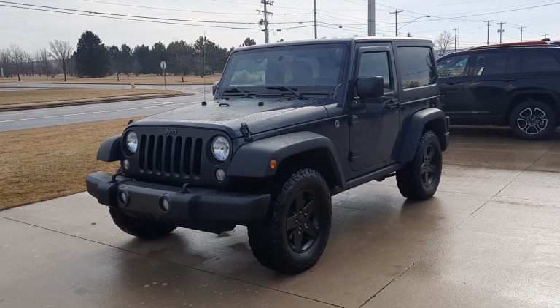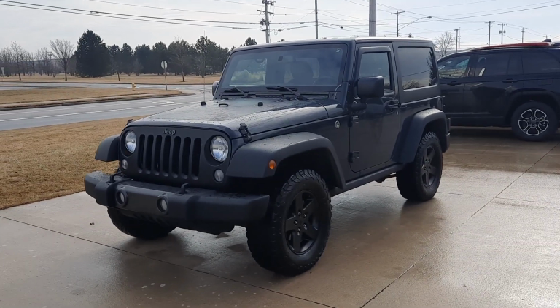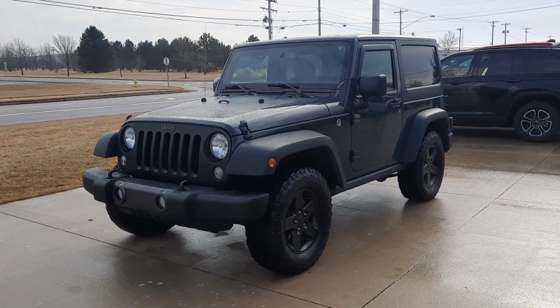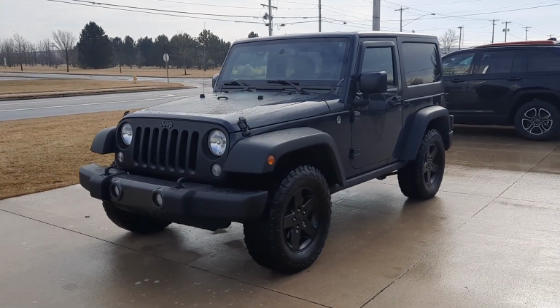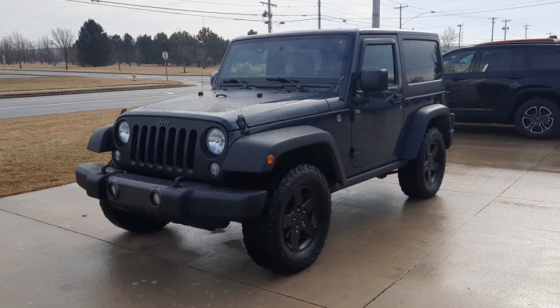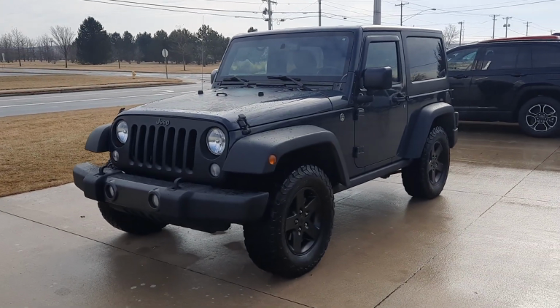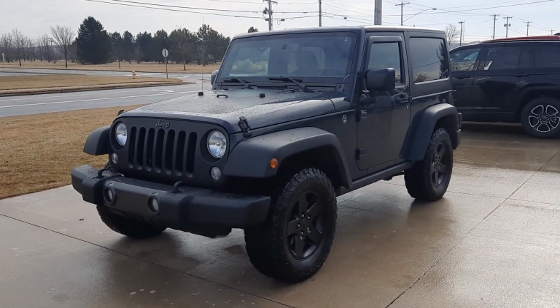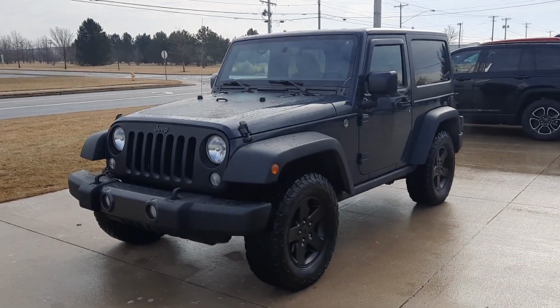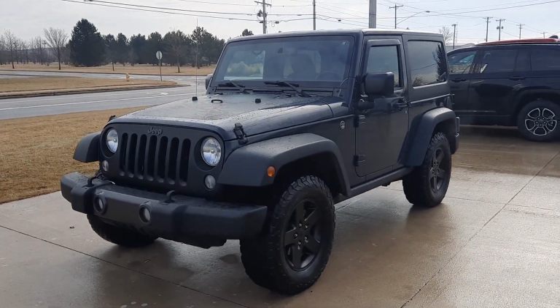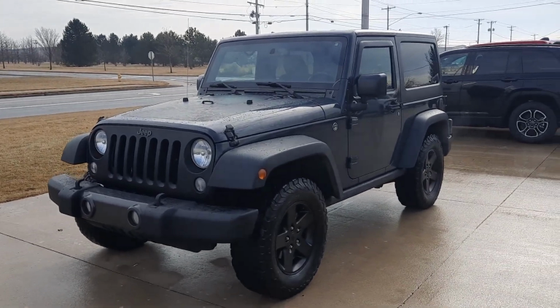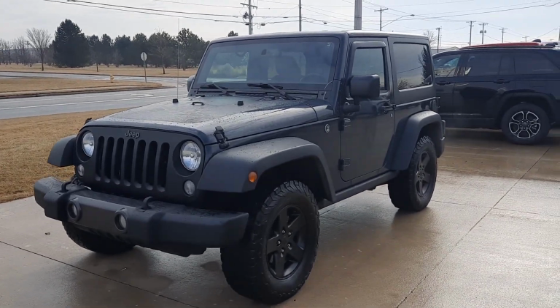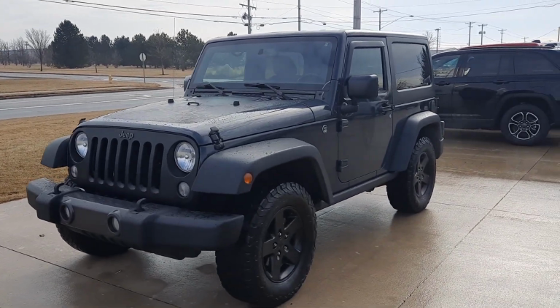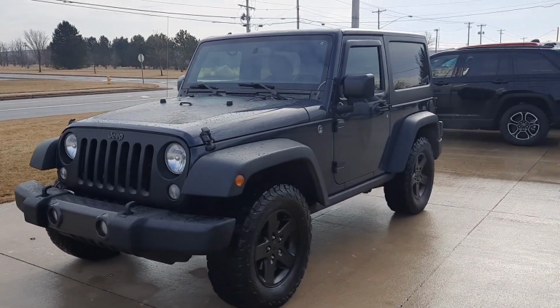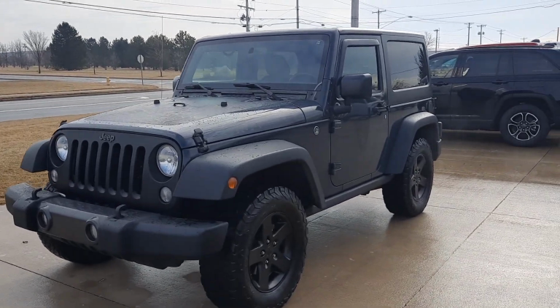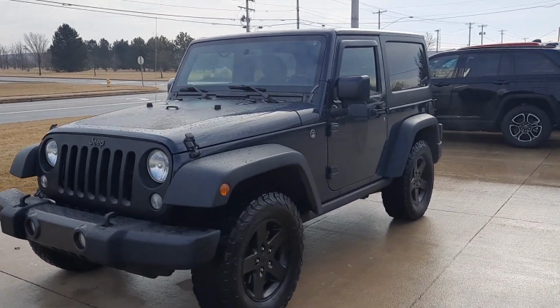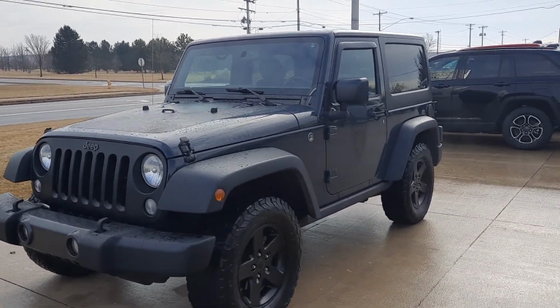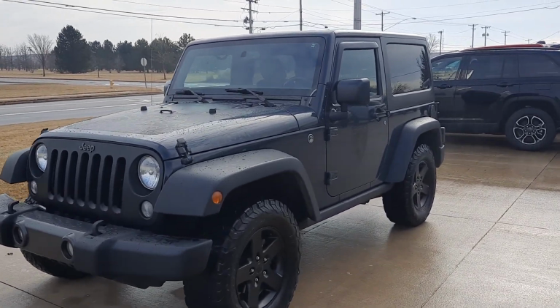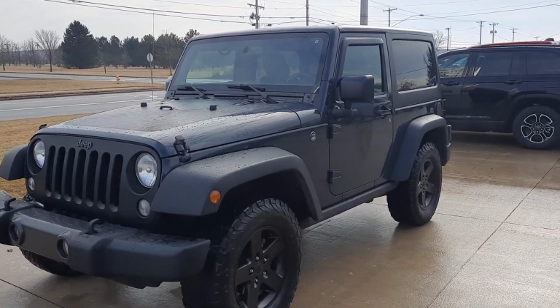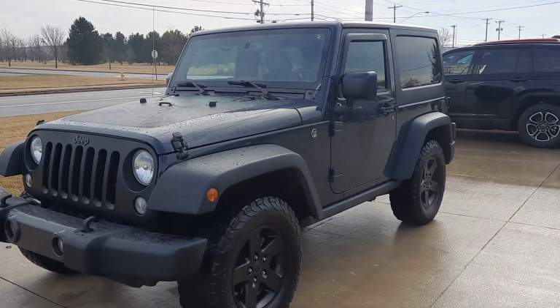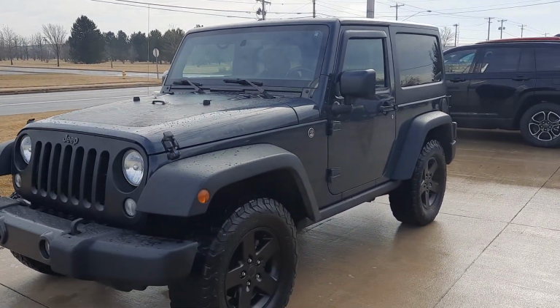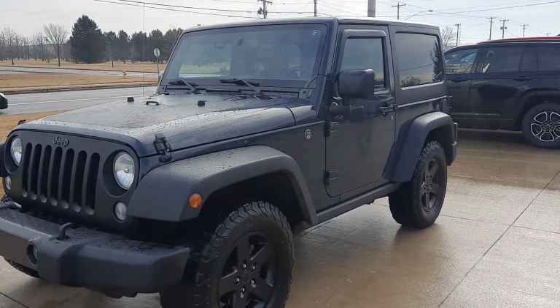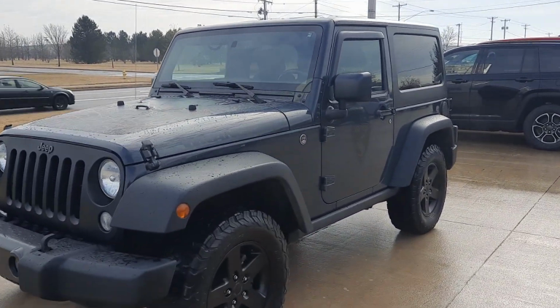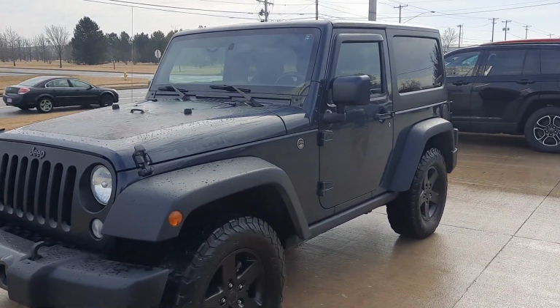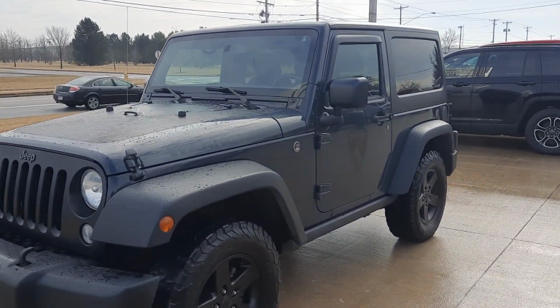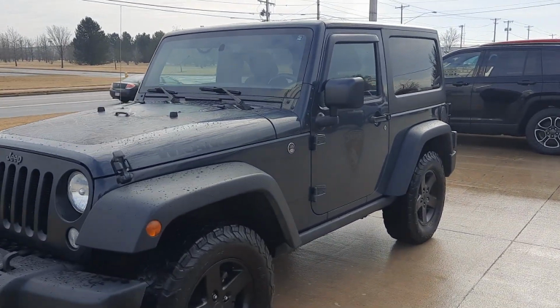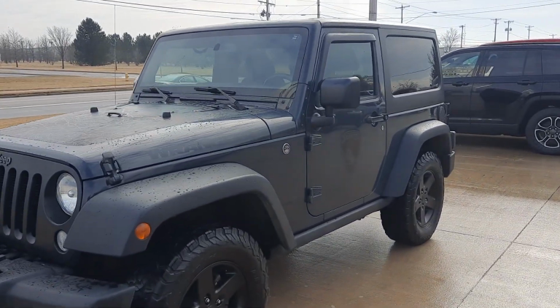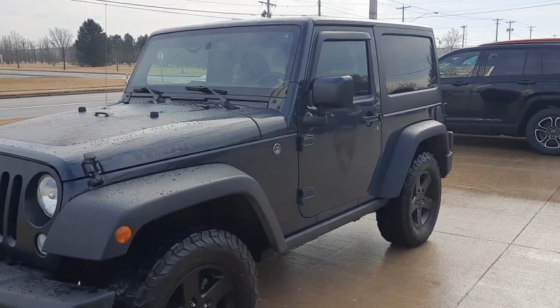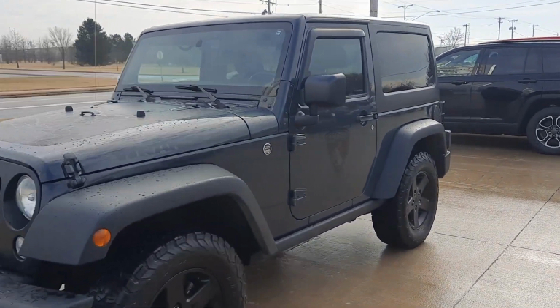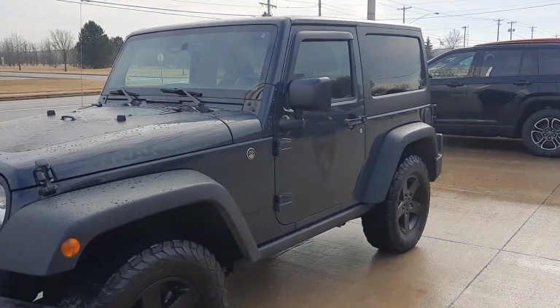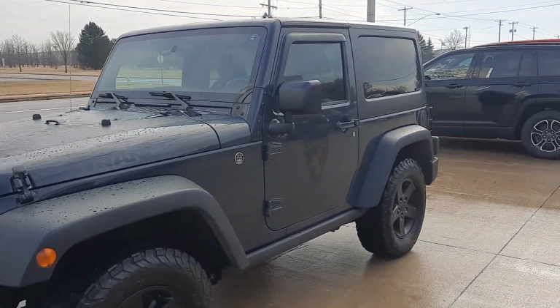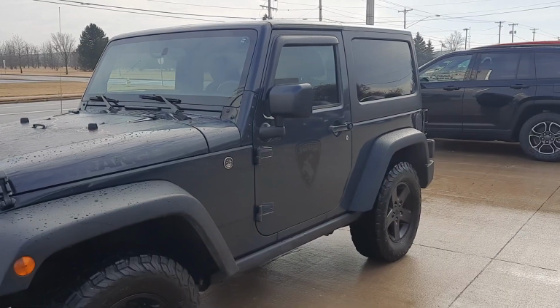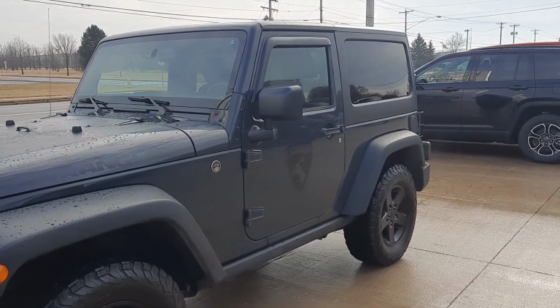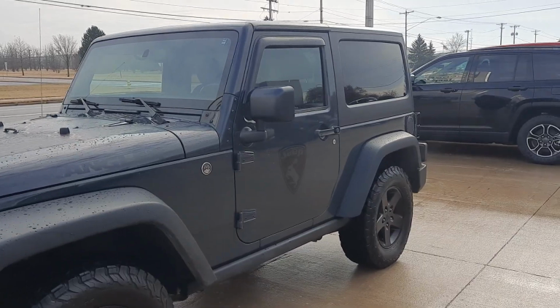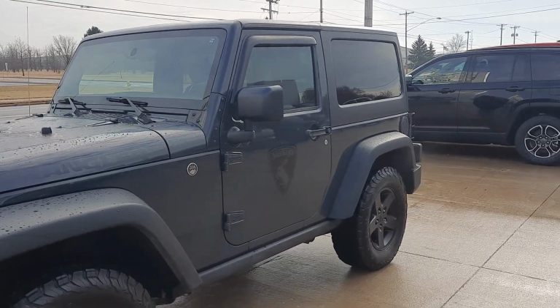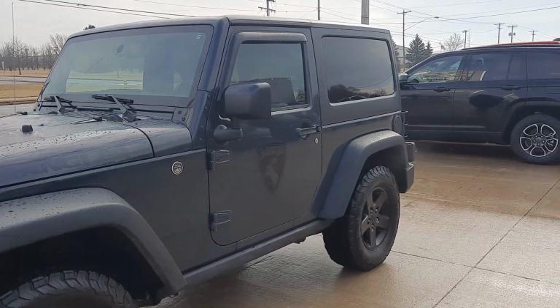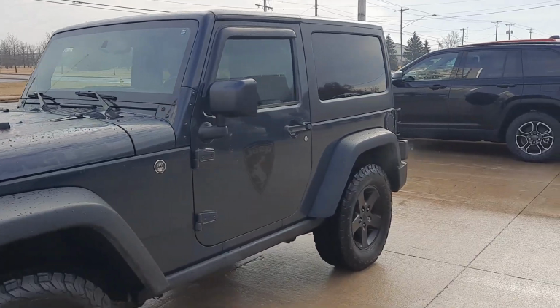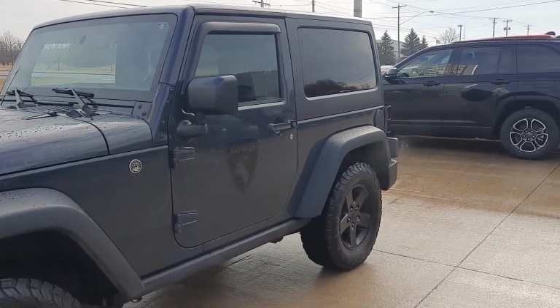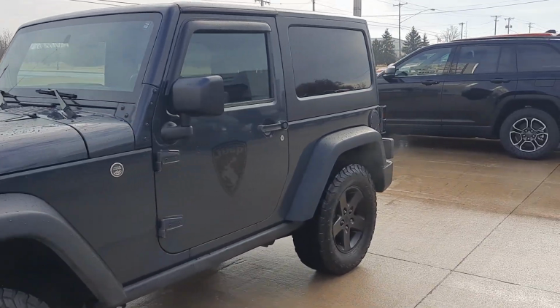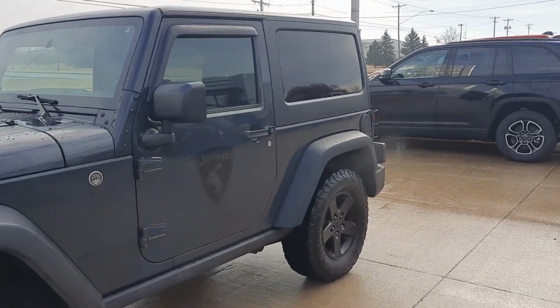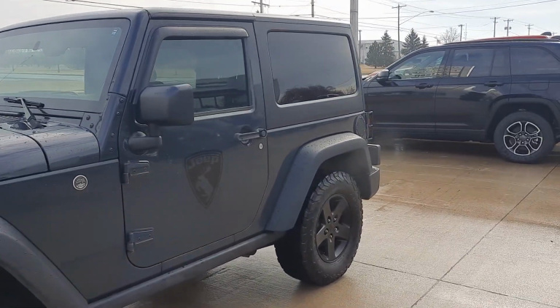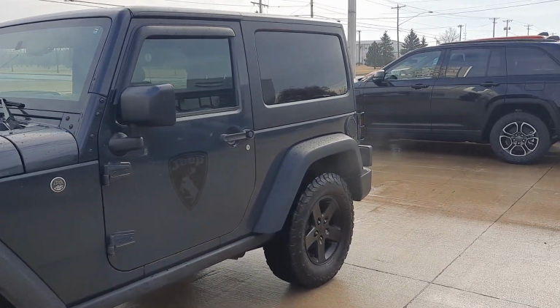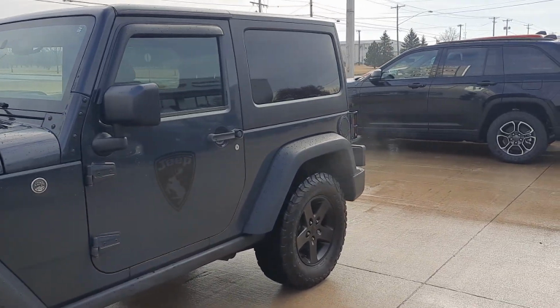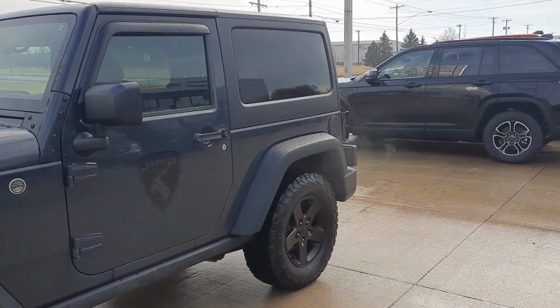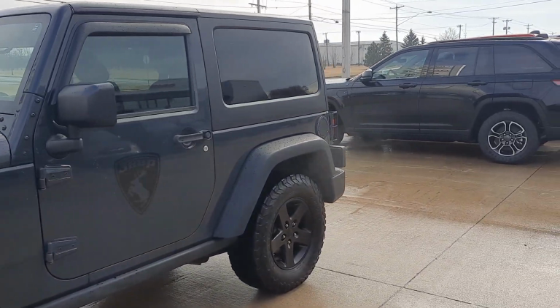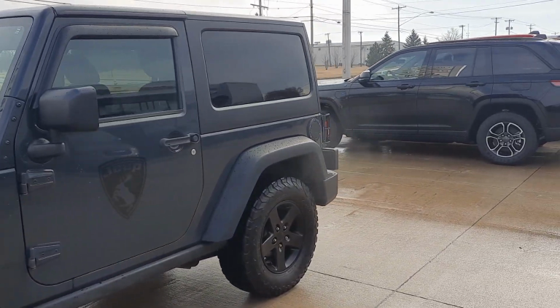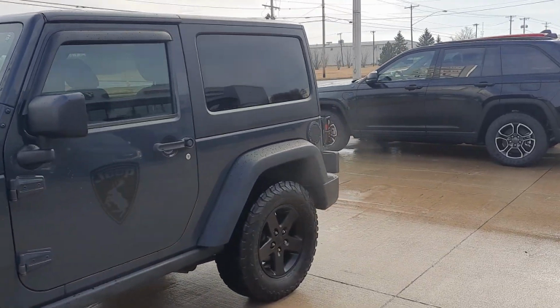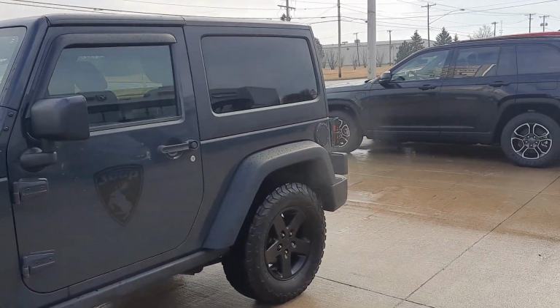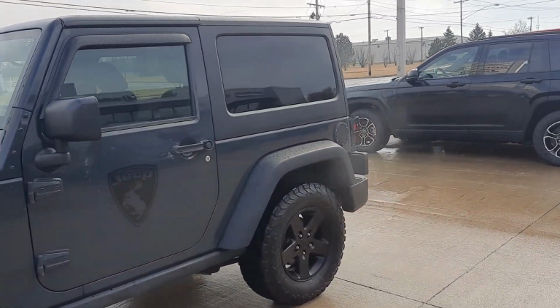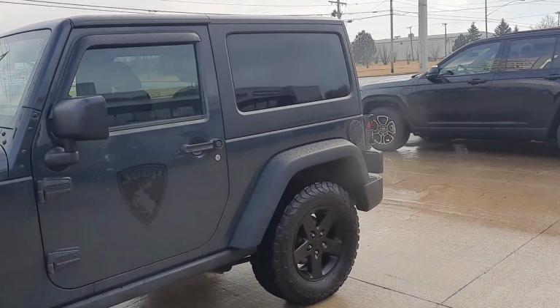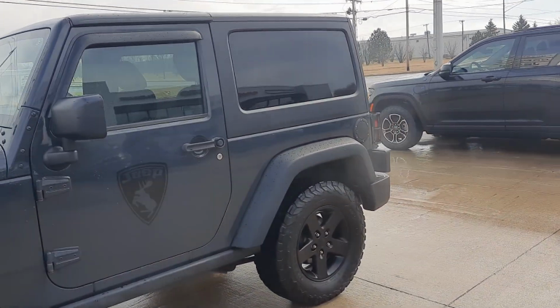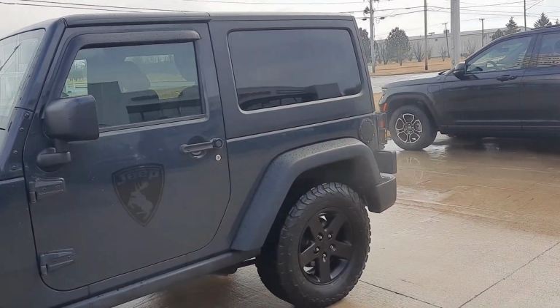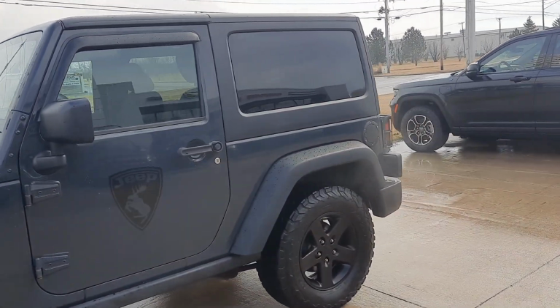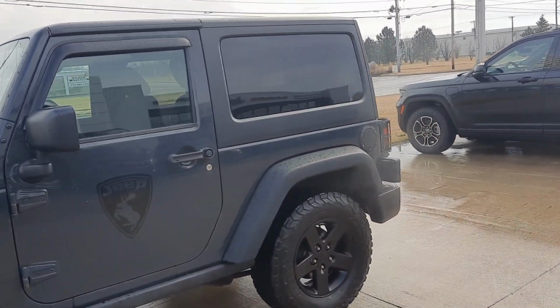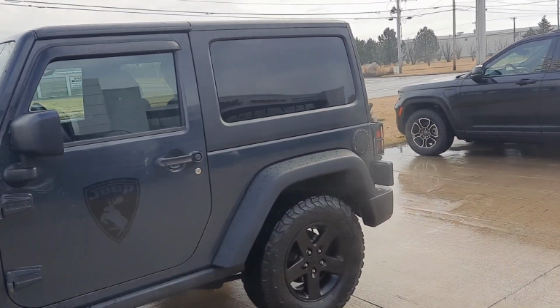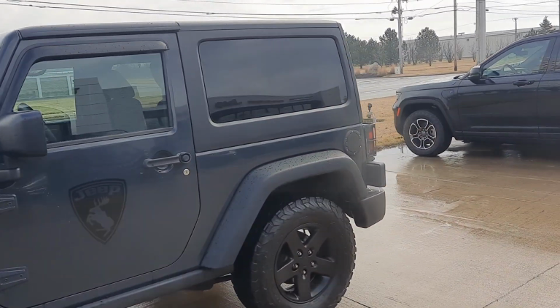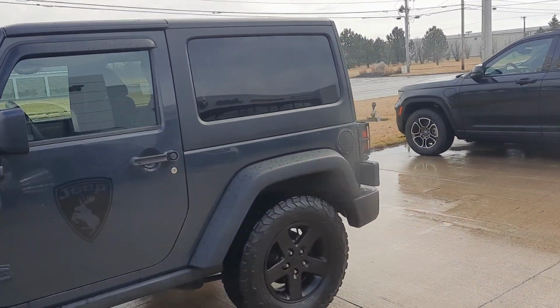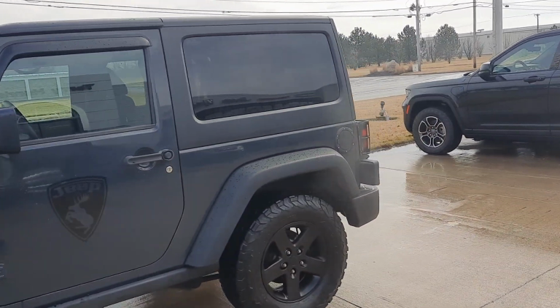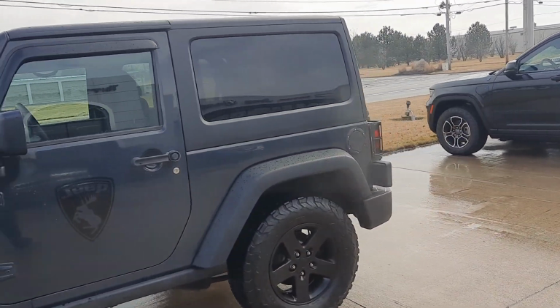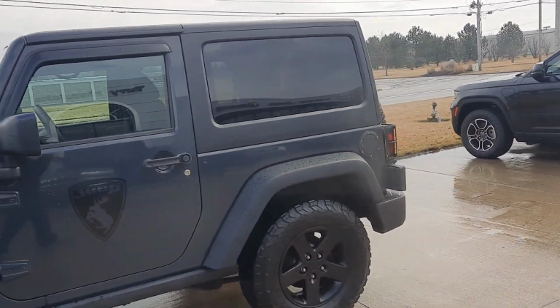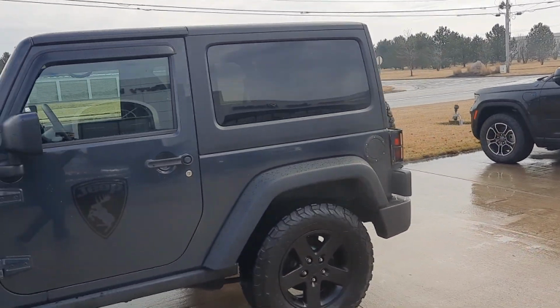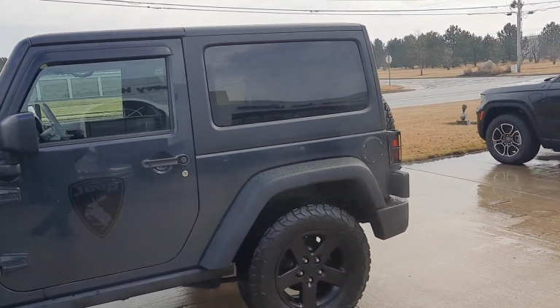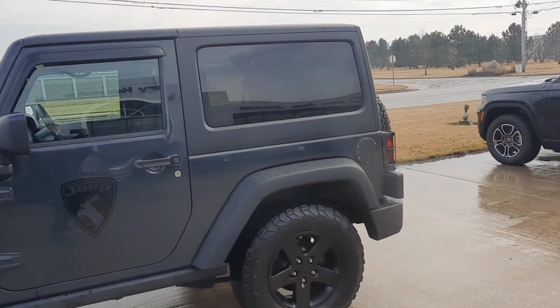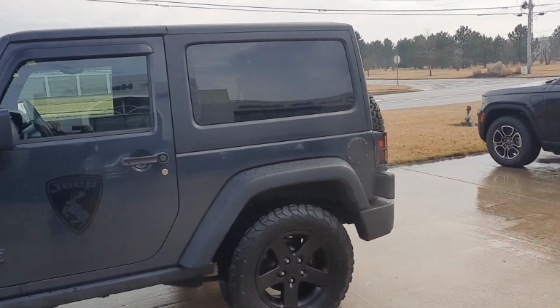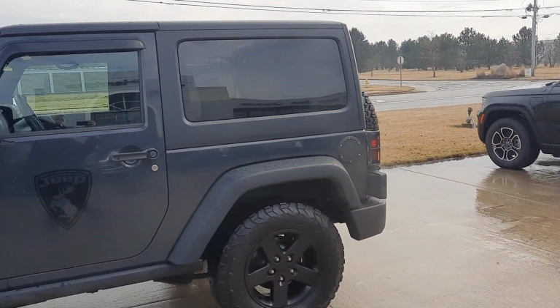Angel here at Terry Hendricks Chrysler. Gonna take you on a quick walk around of this 2017 Jeep Wrangler Big Bear.